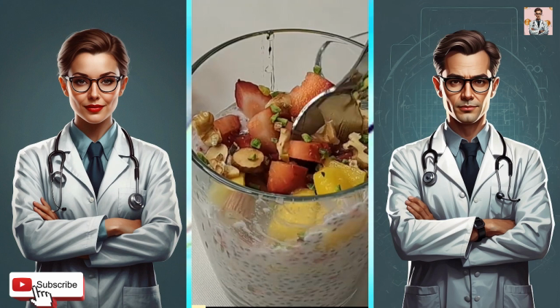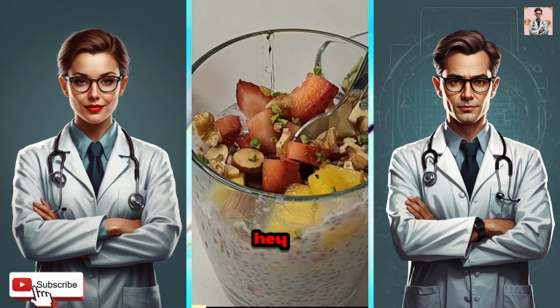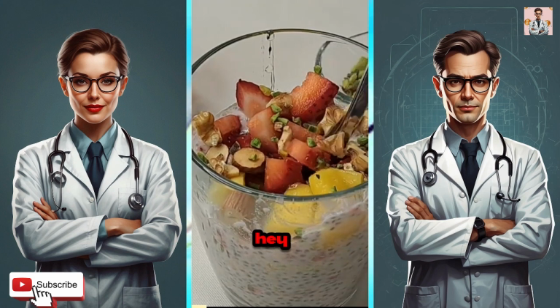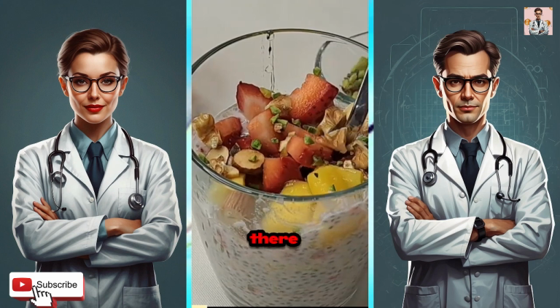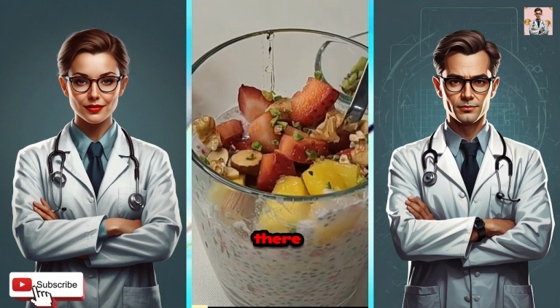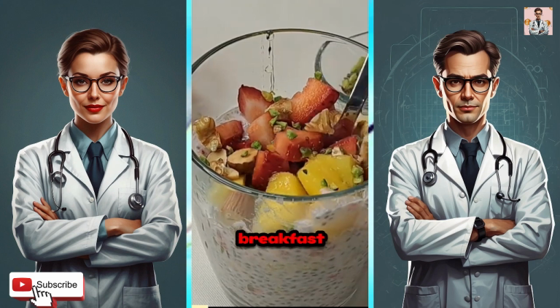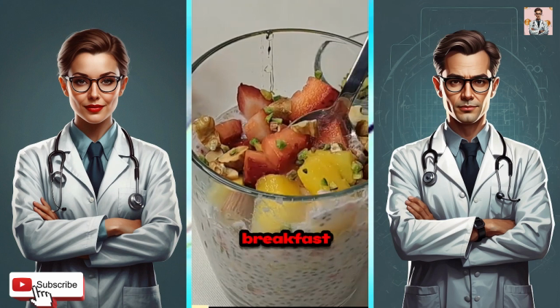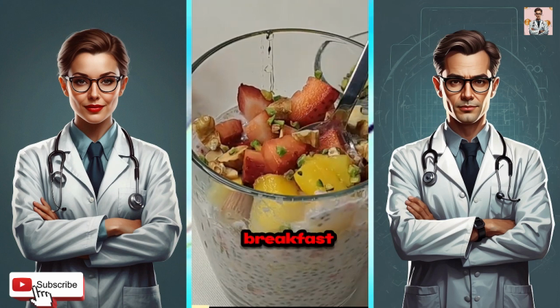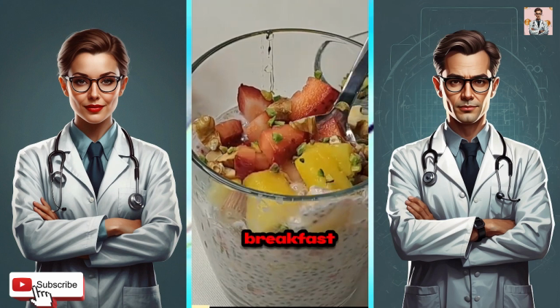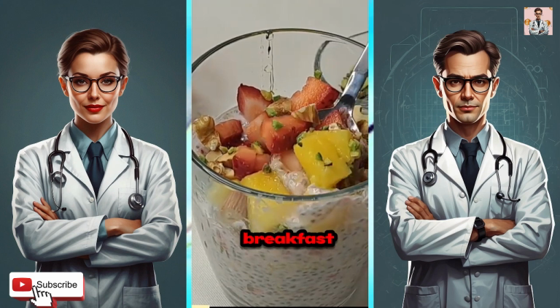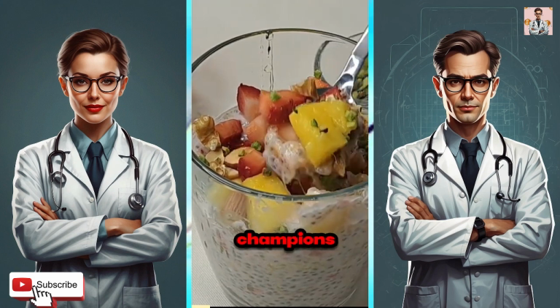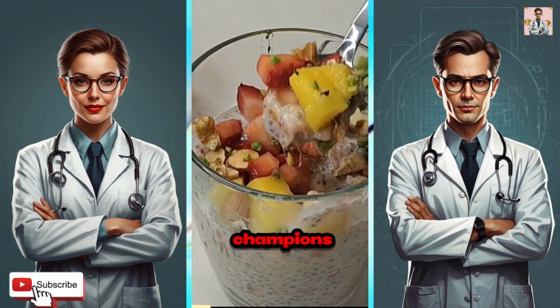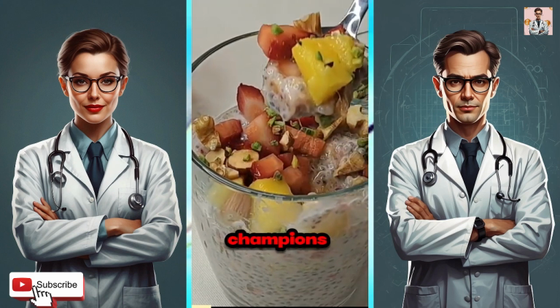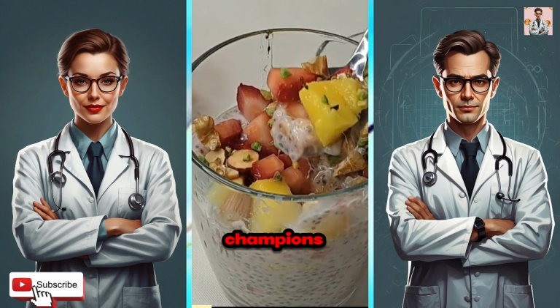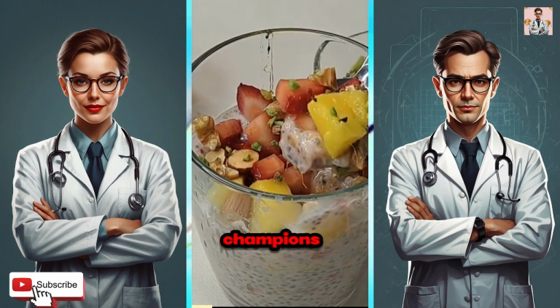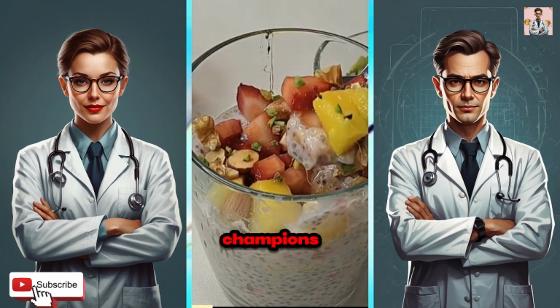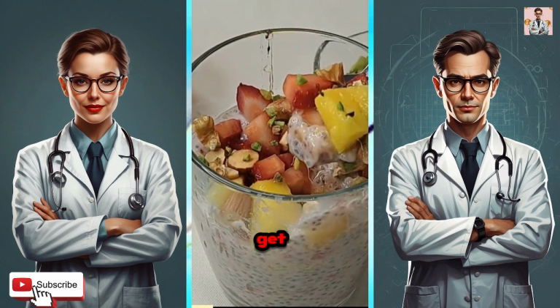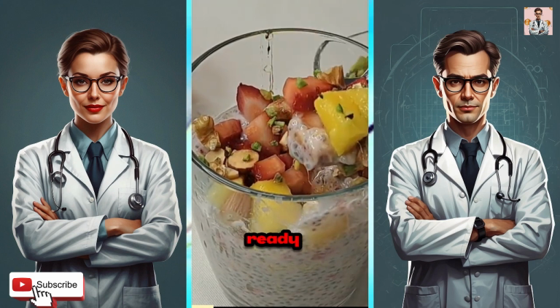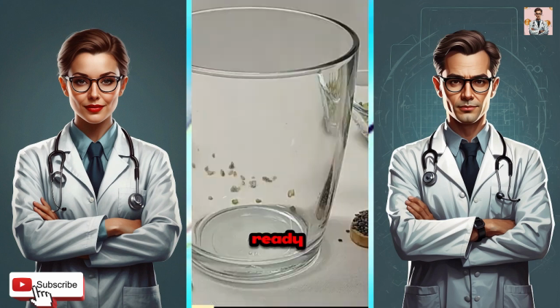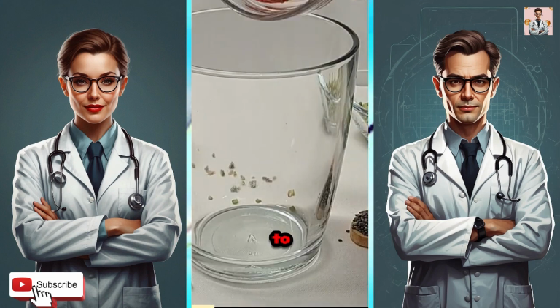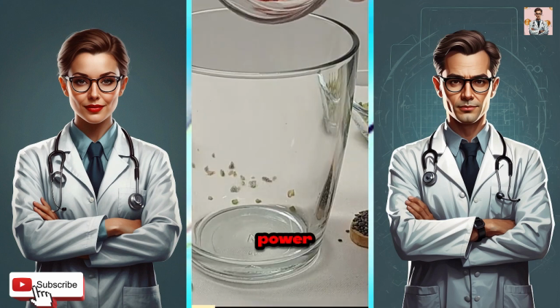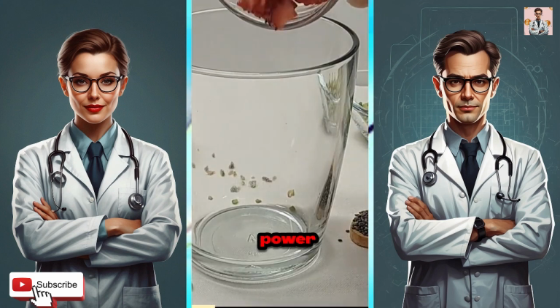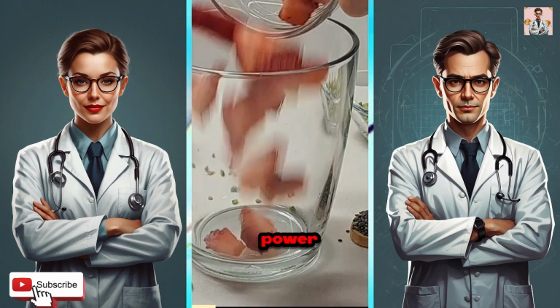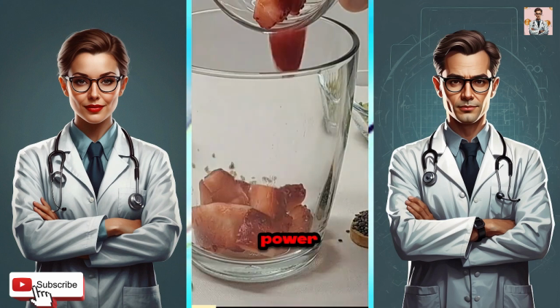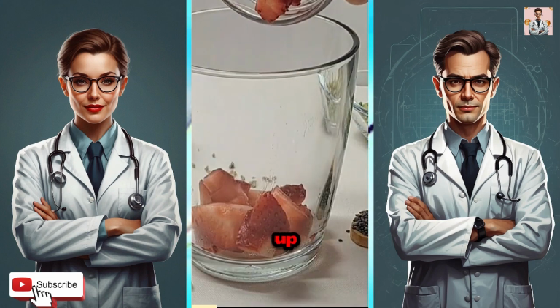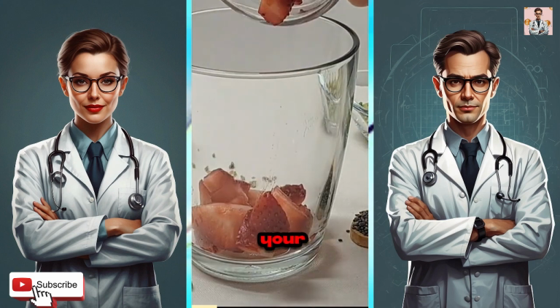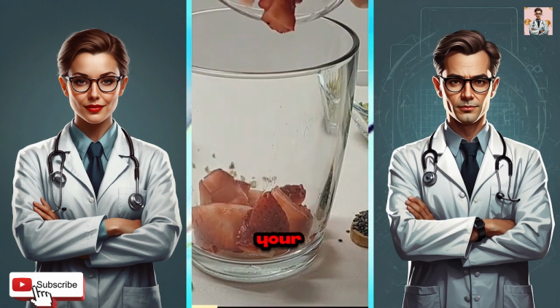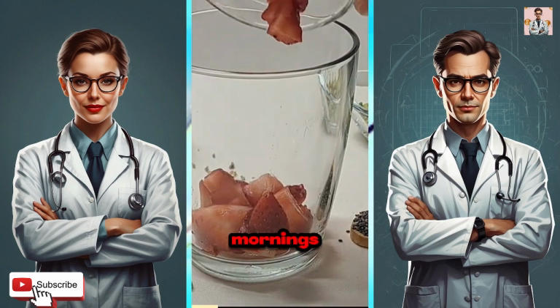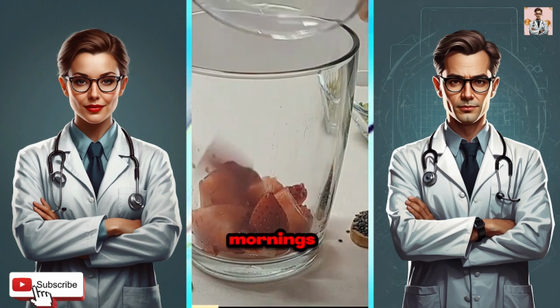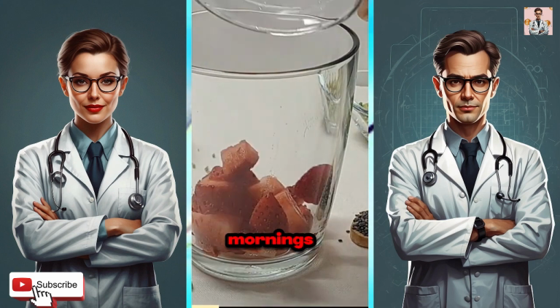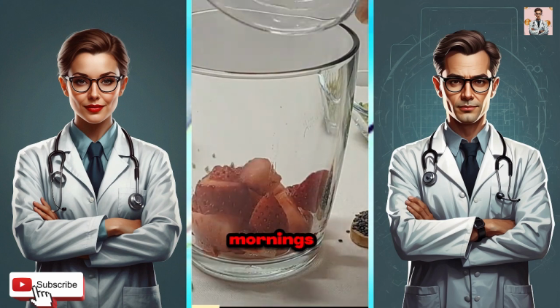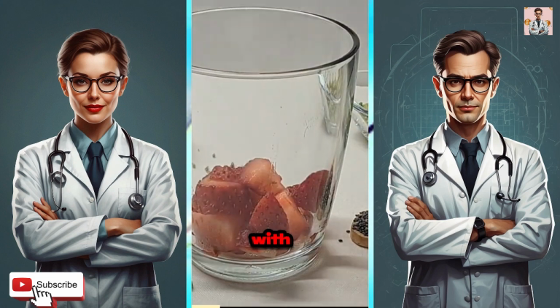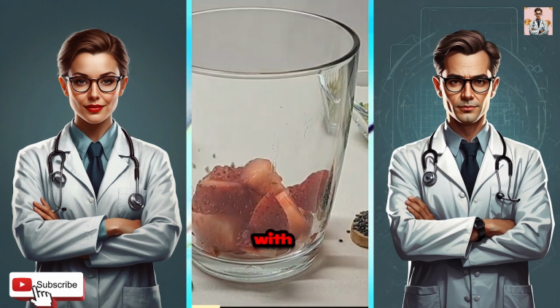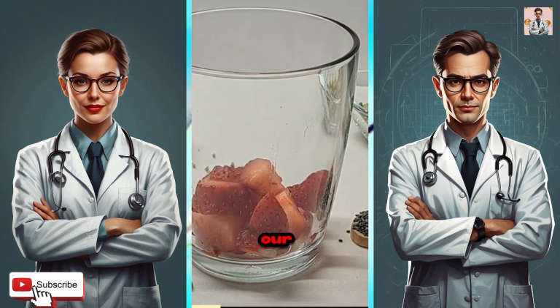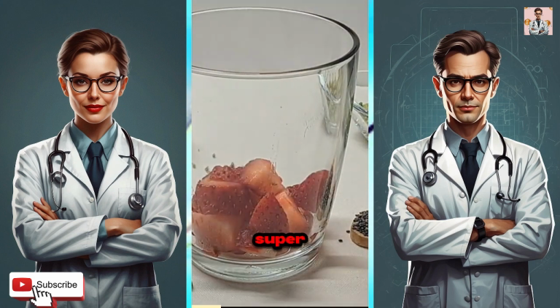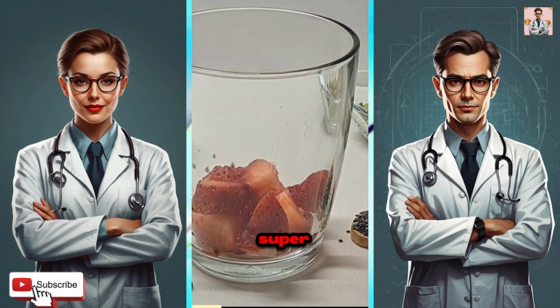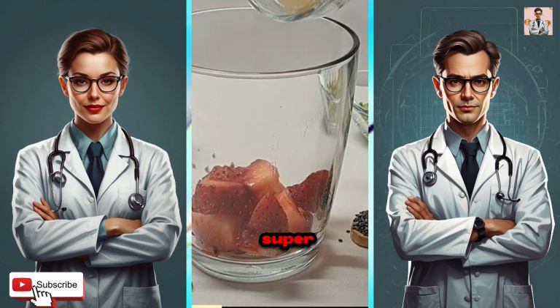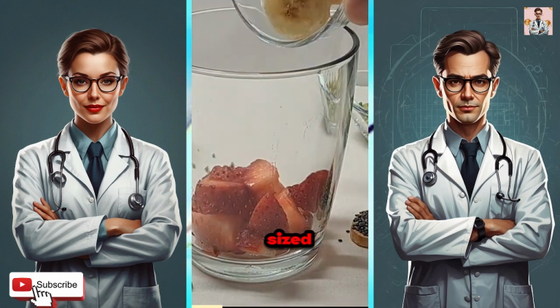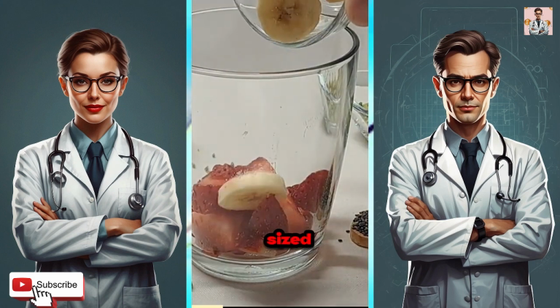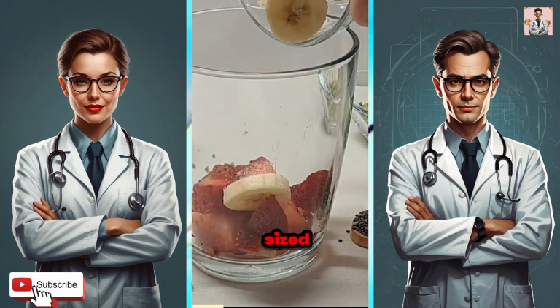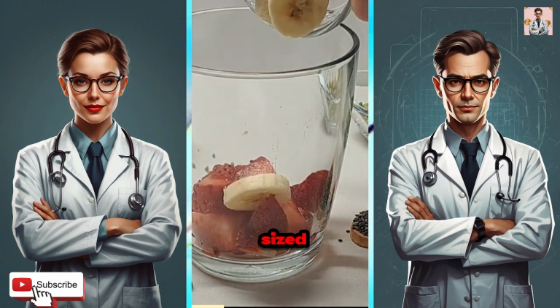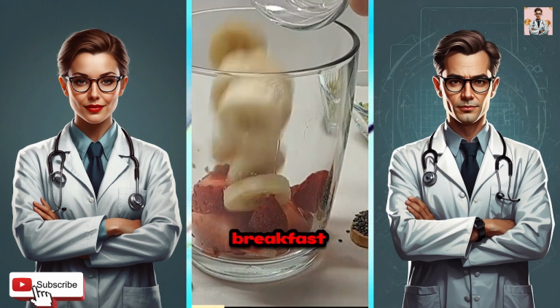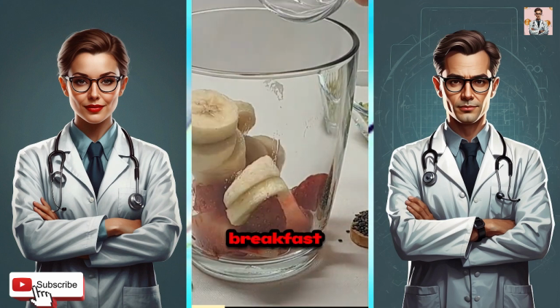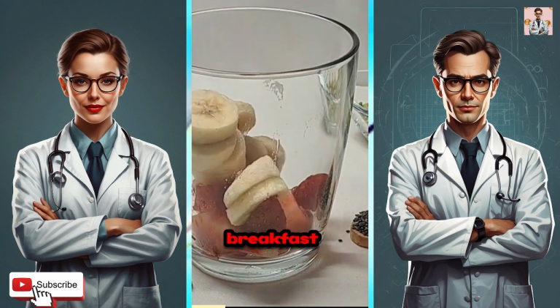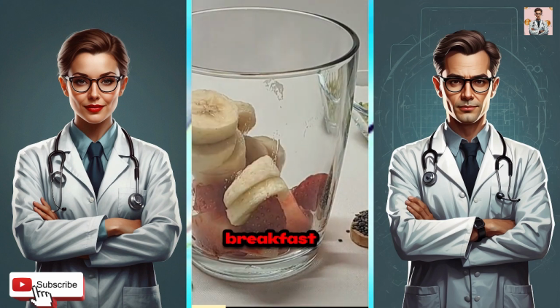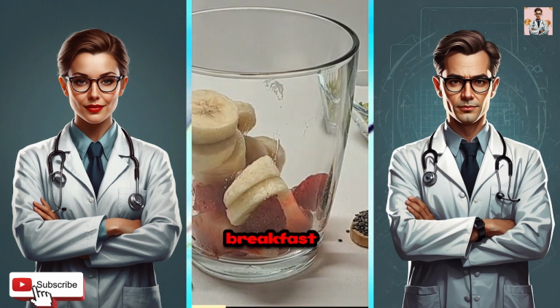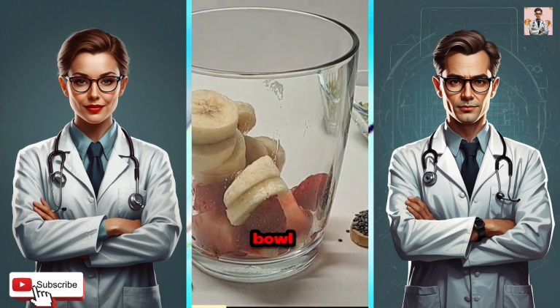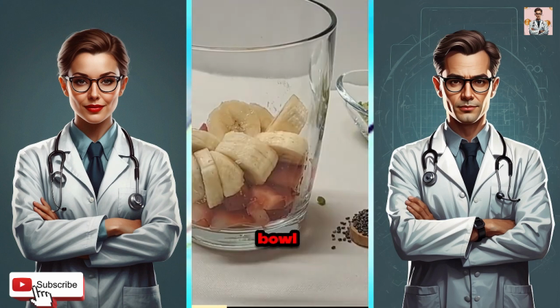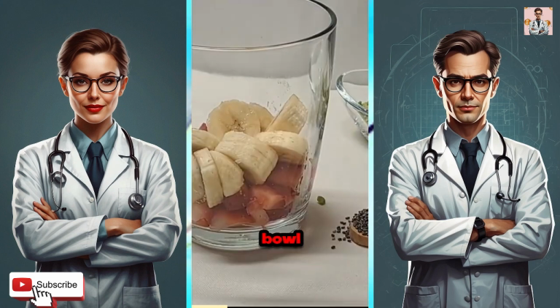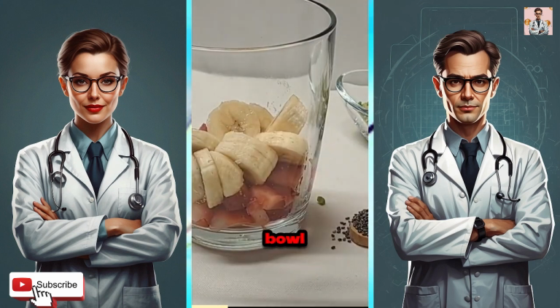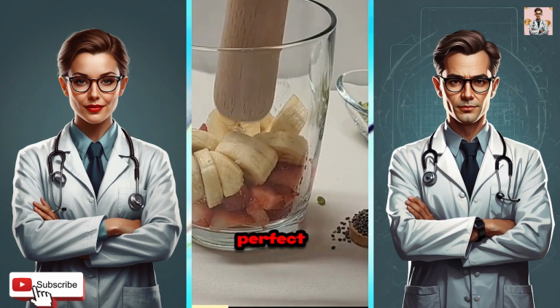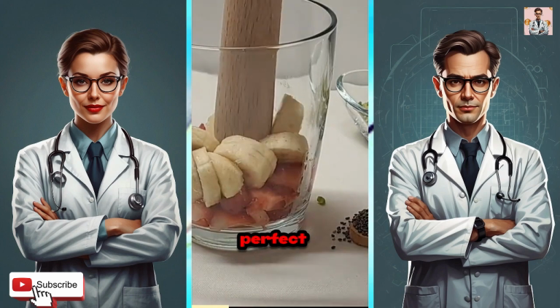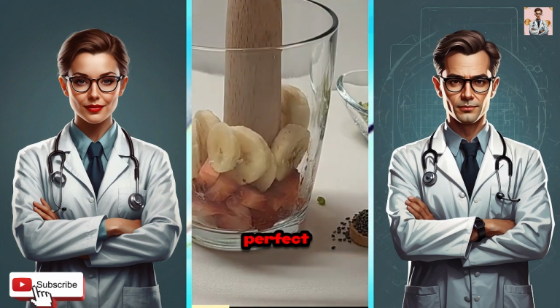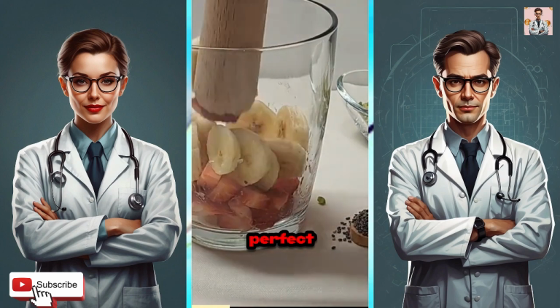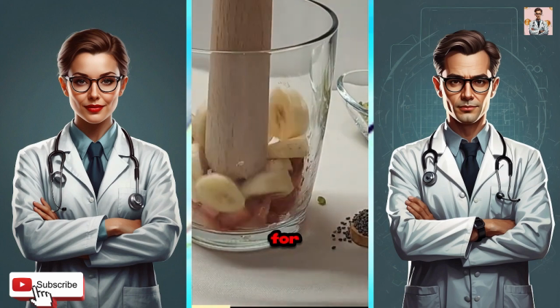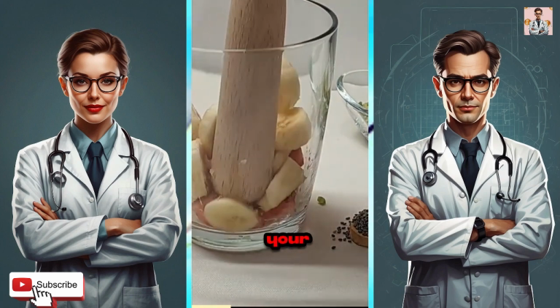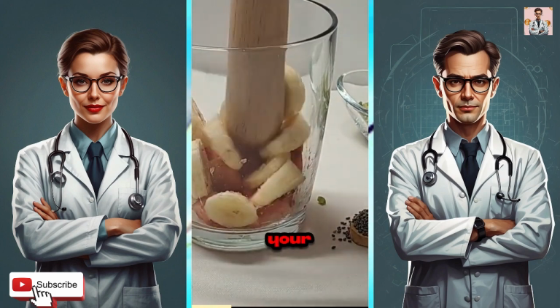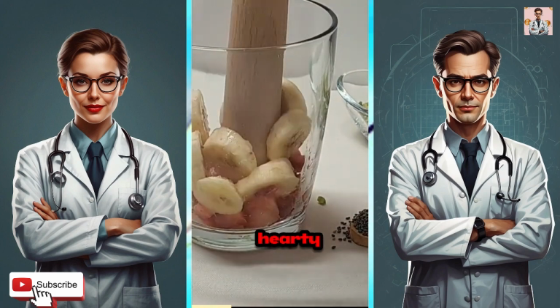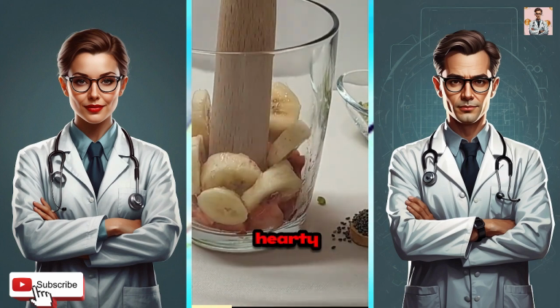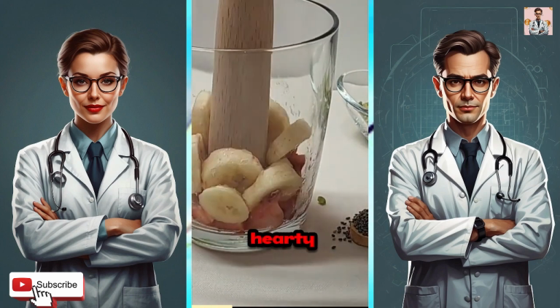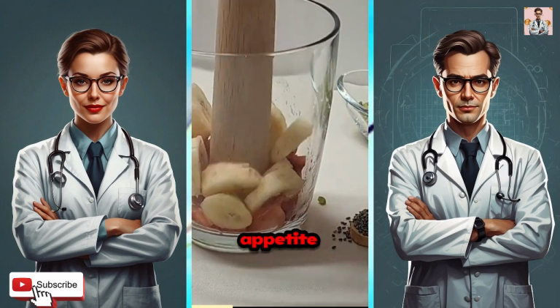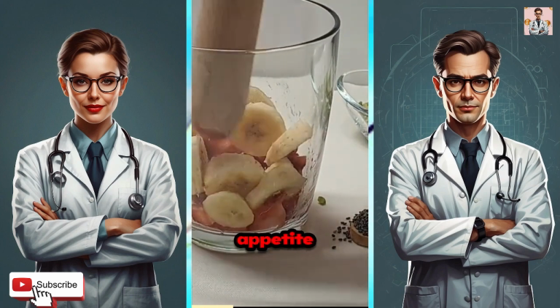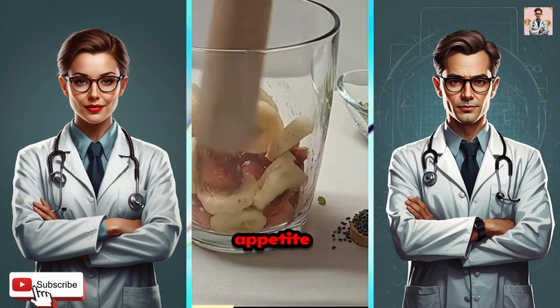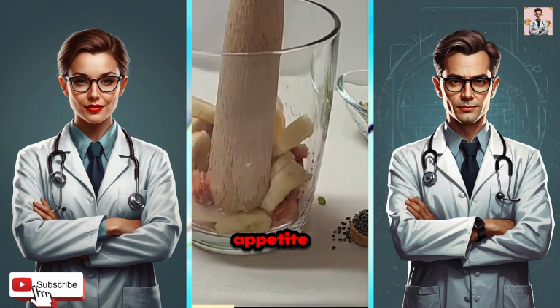Hey there, breakfast champions. Get ready to power up your mornings with our super-sized breakfast bowl, perfect for your hearty appetite.